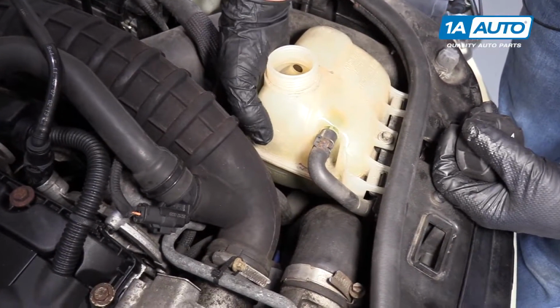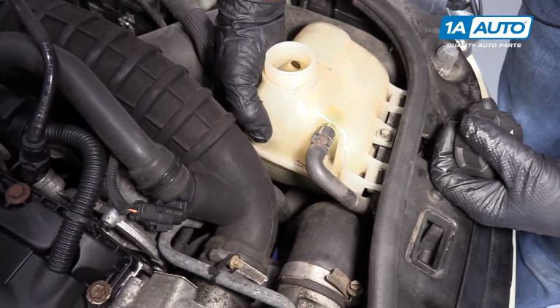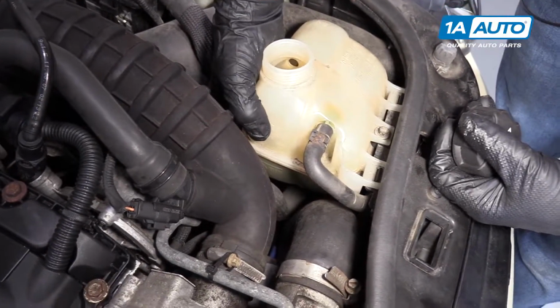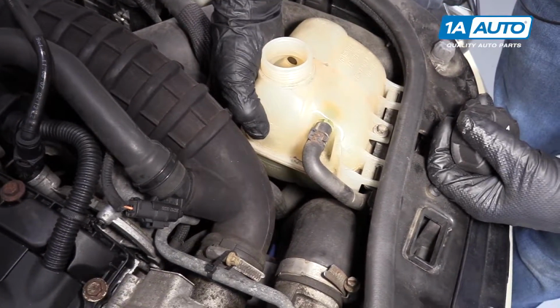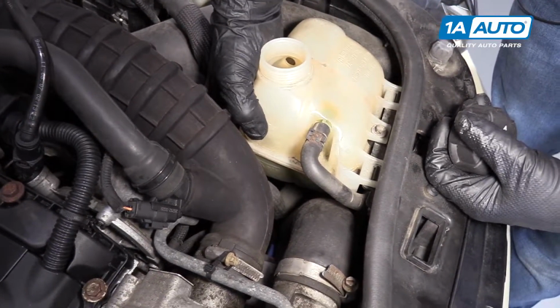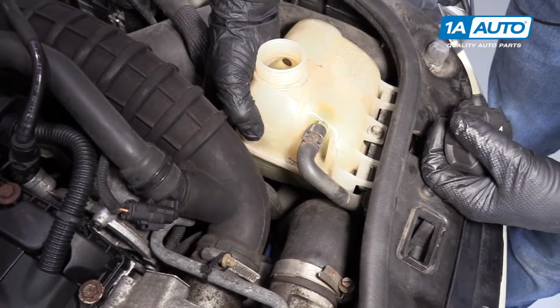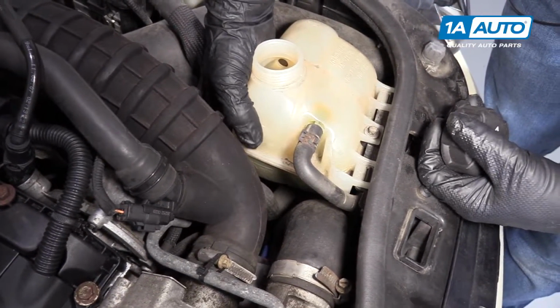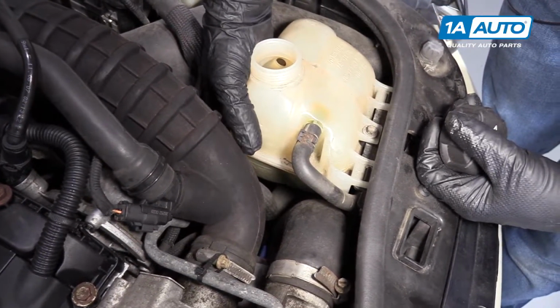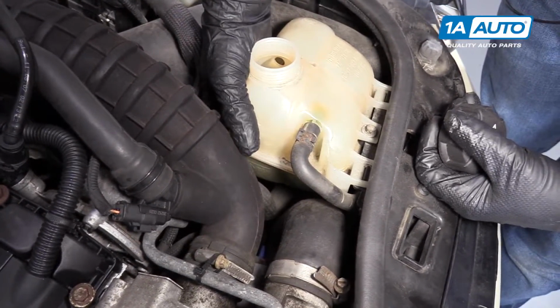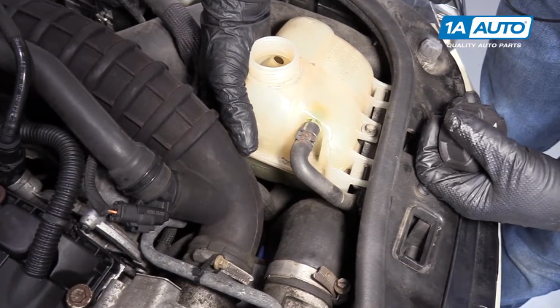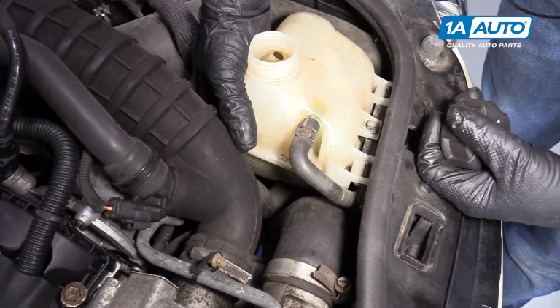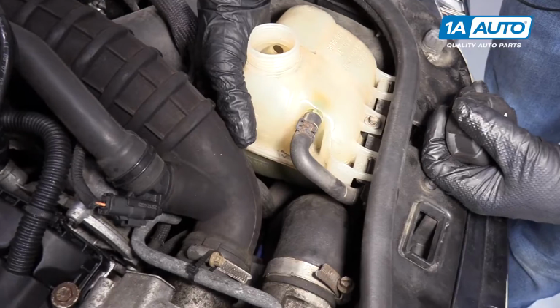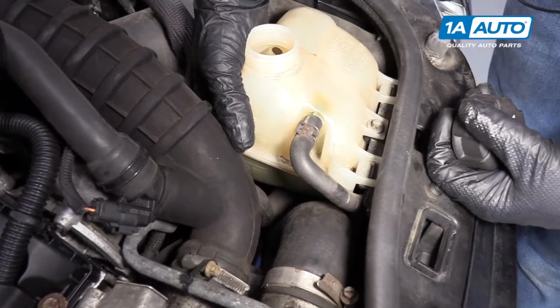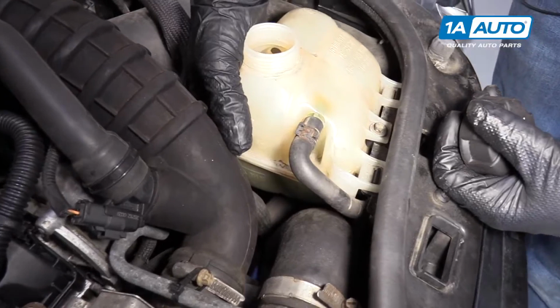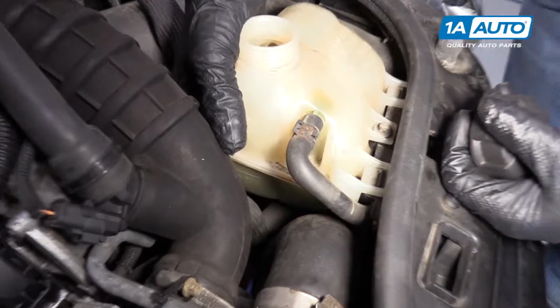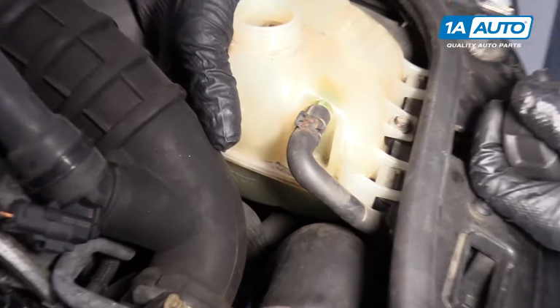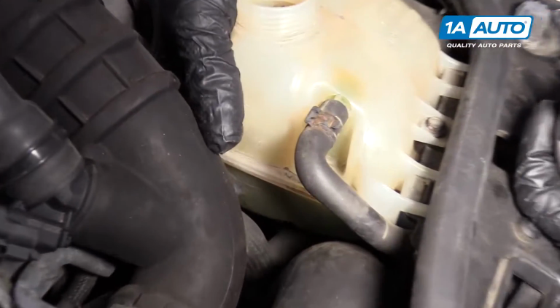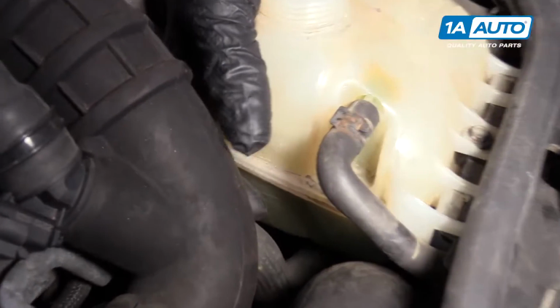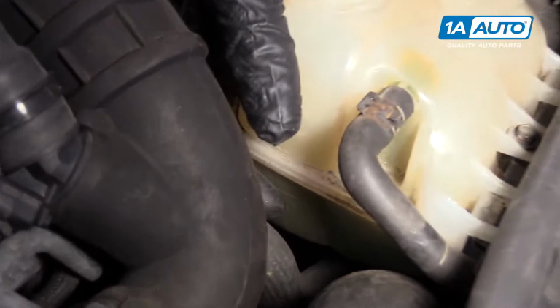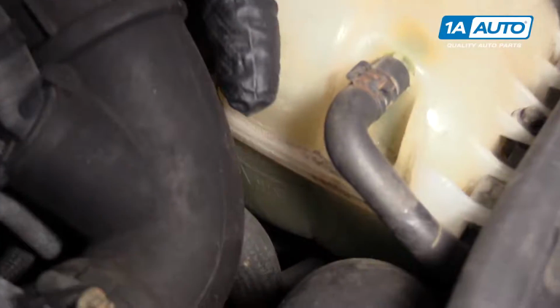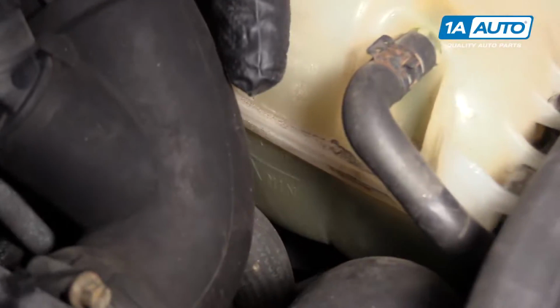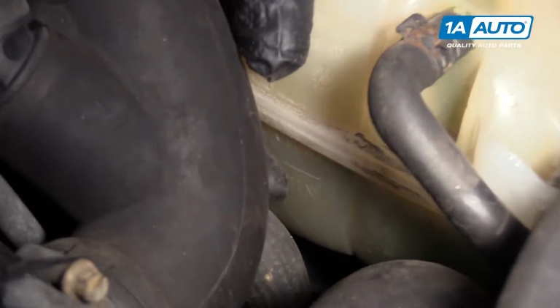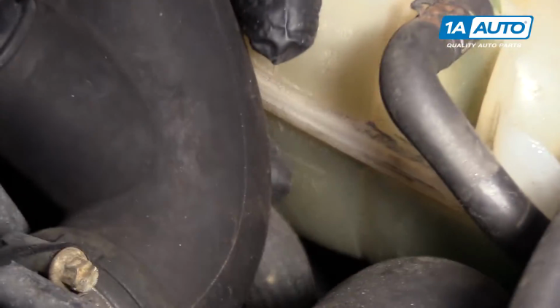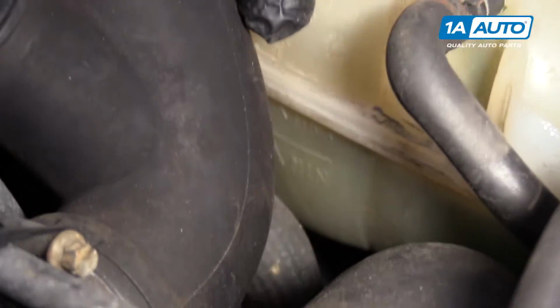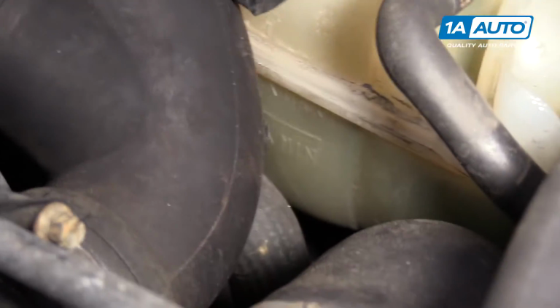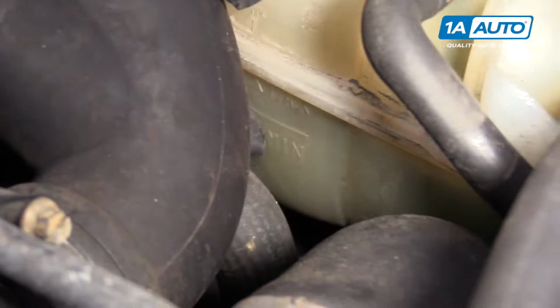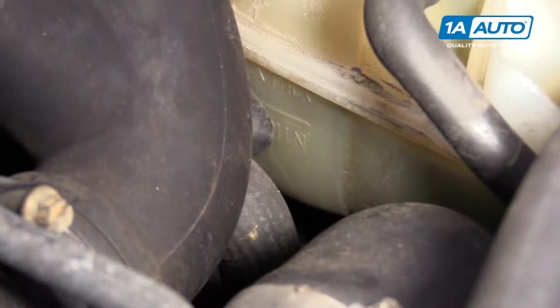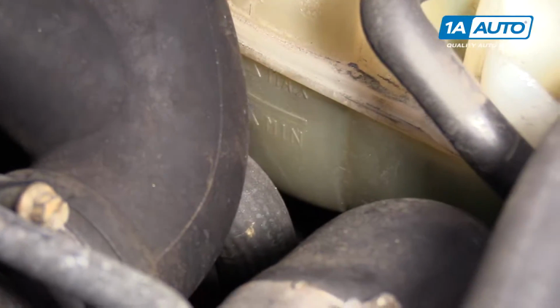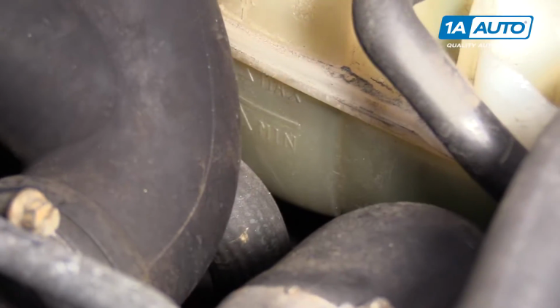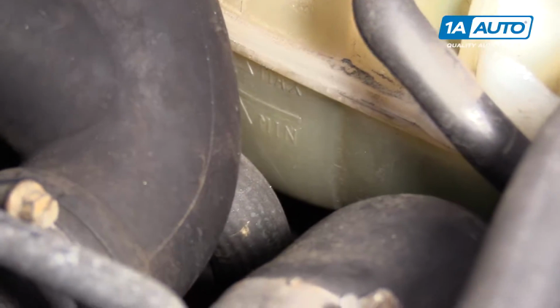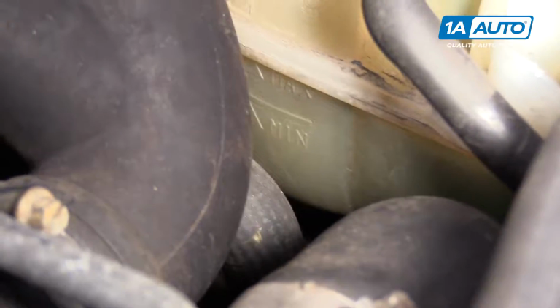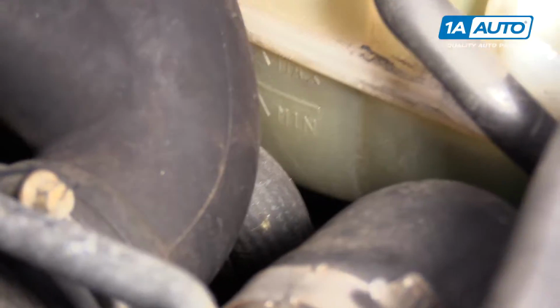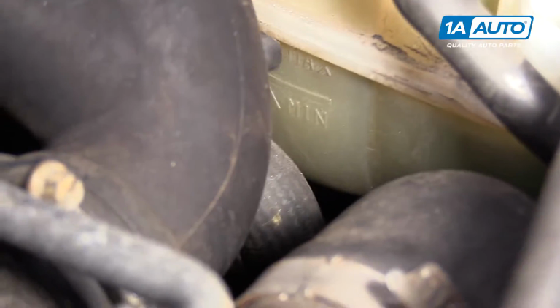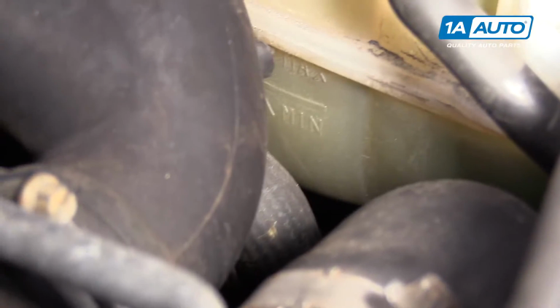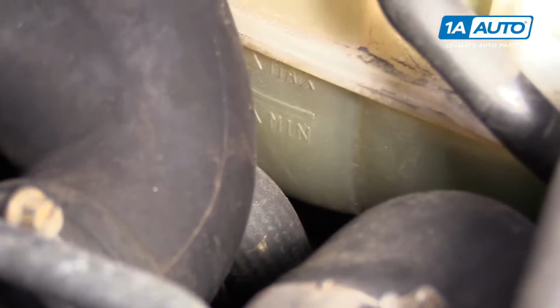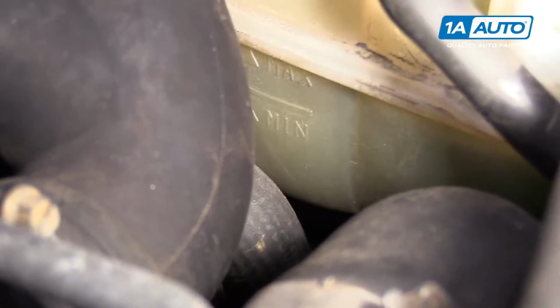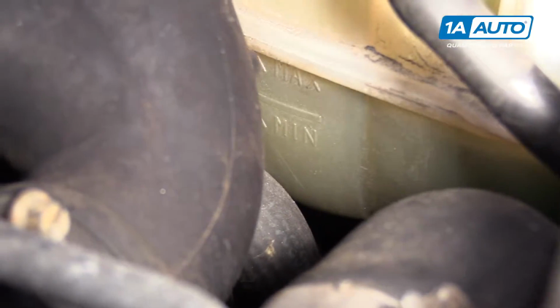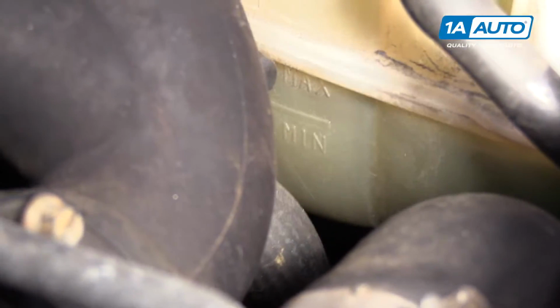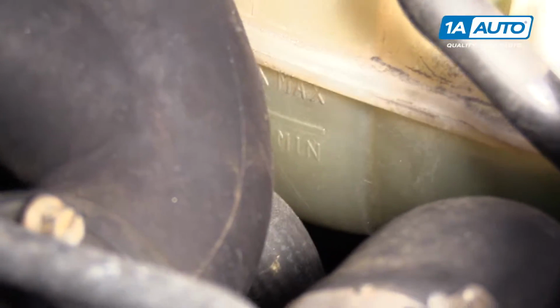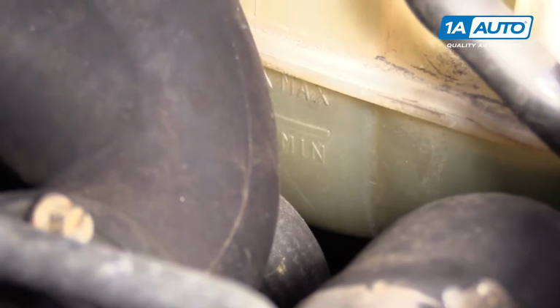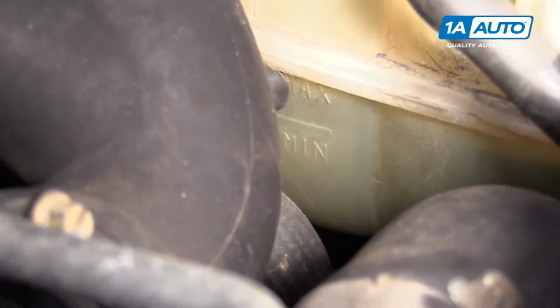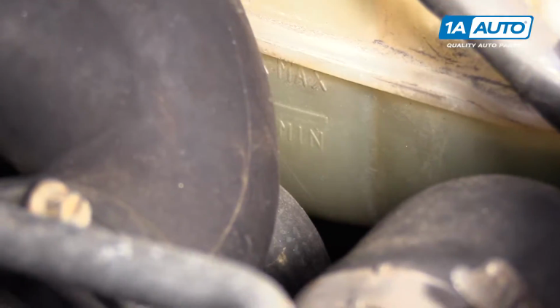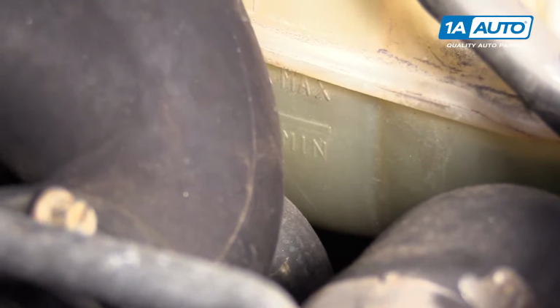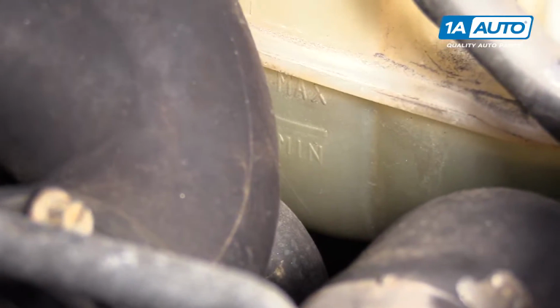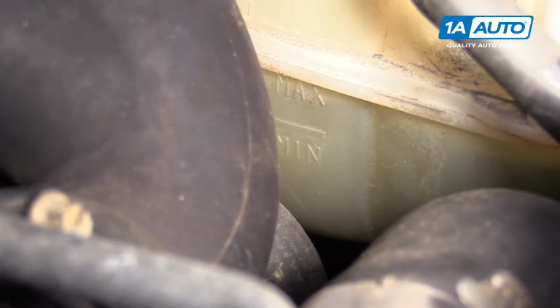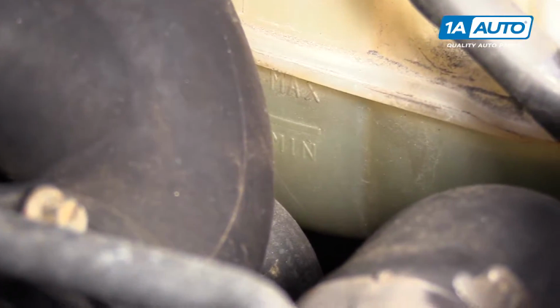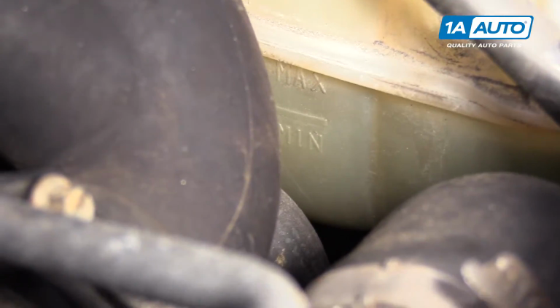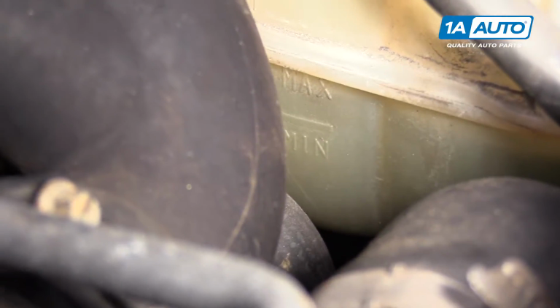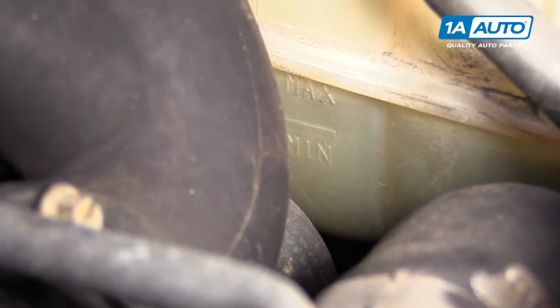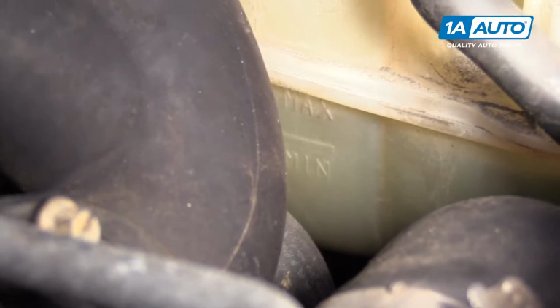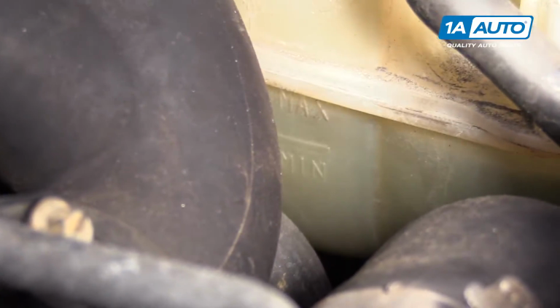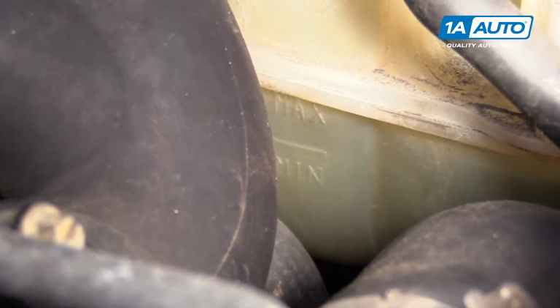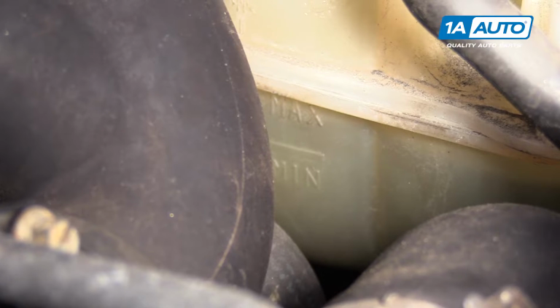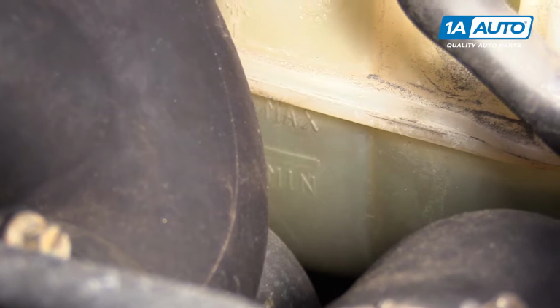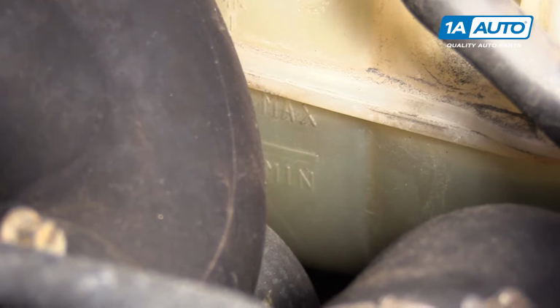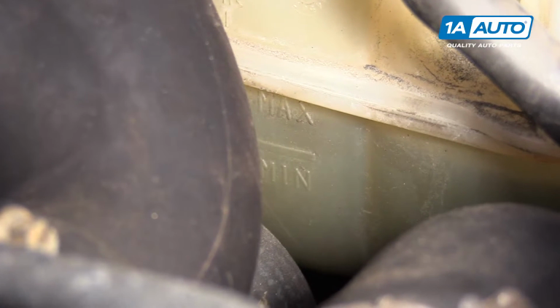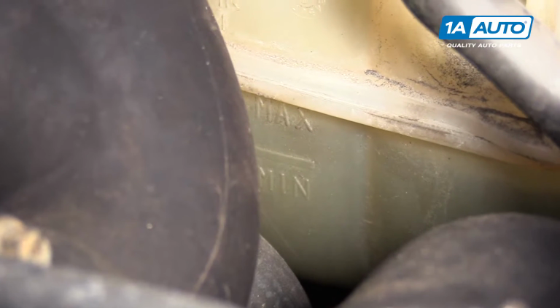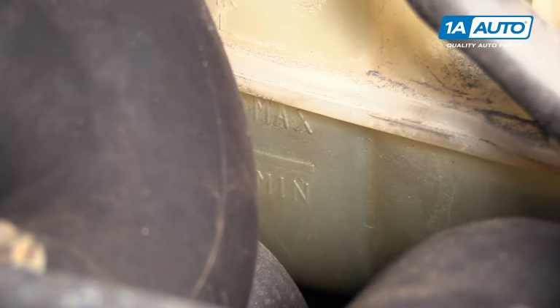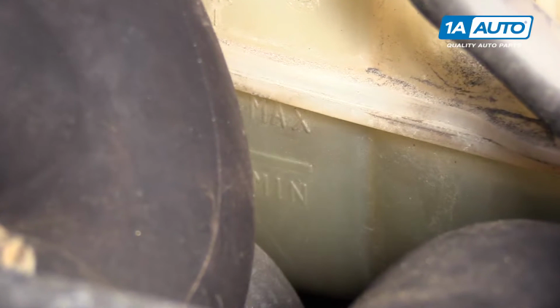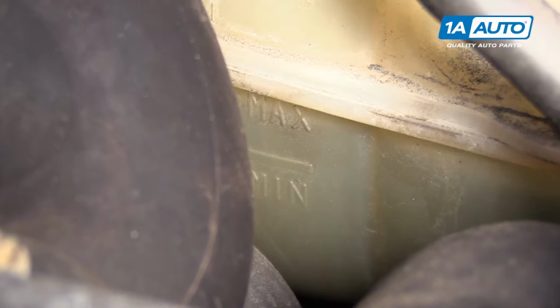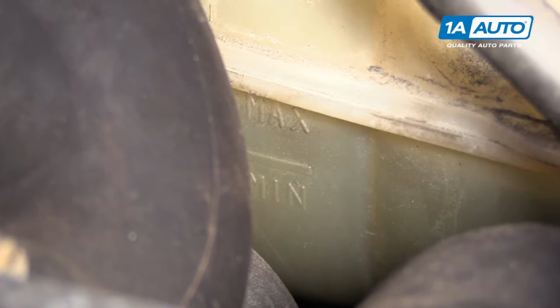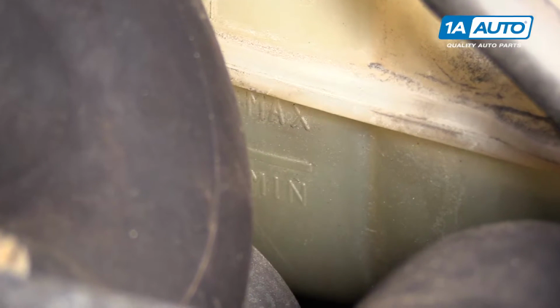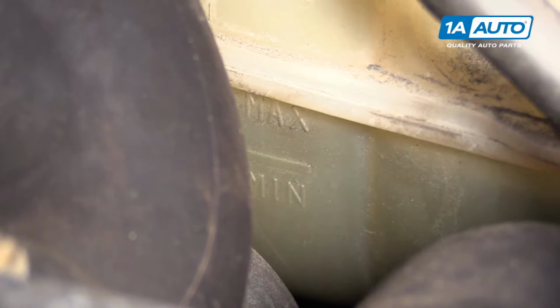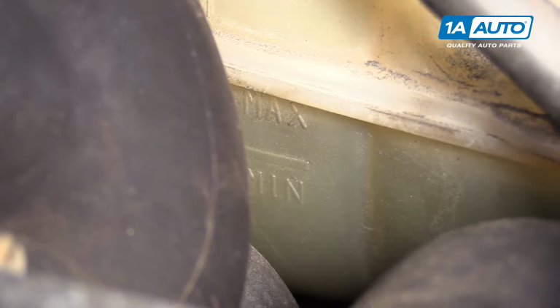The min line is right here on the bottom, and the max line is up top. So you want it somewhere in between there.